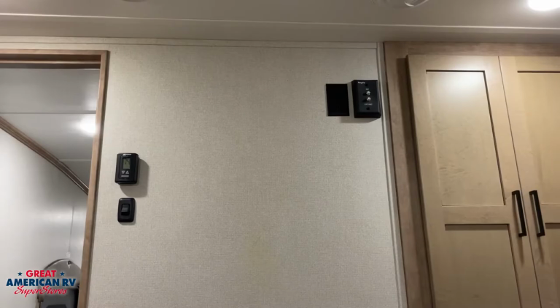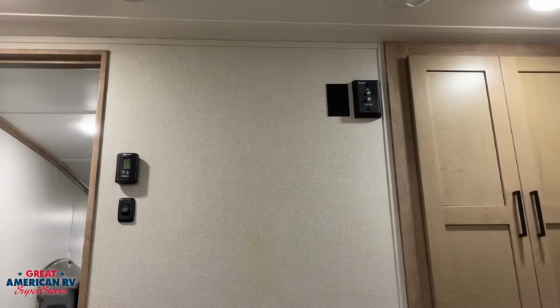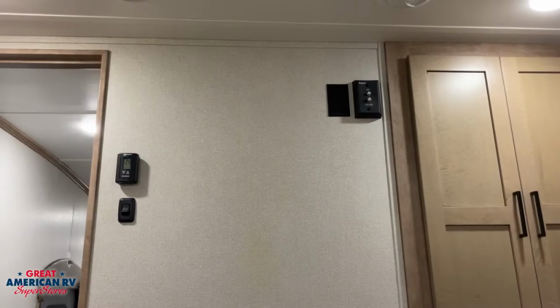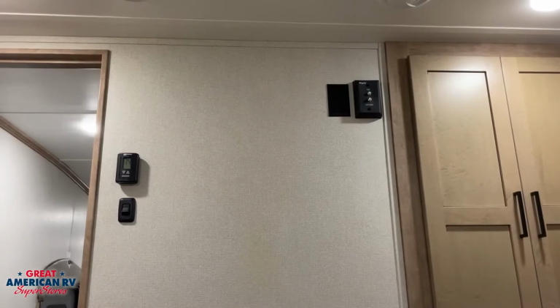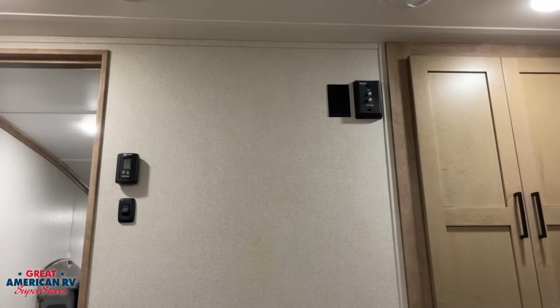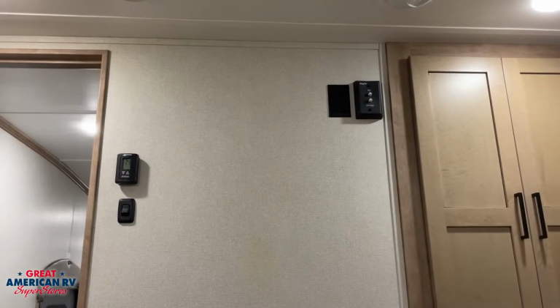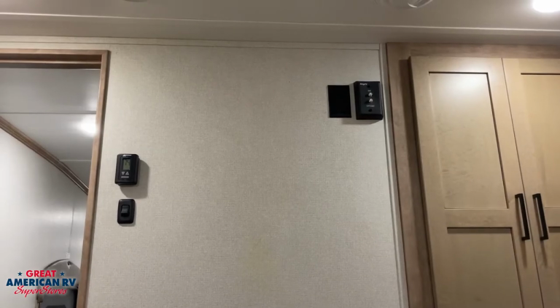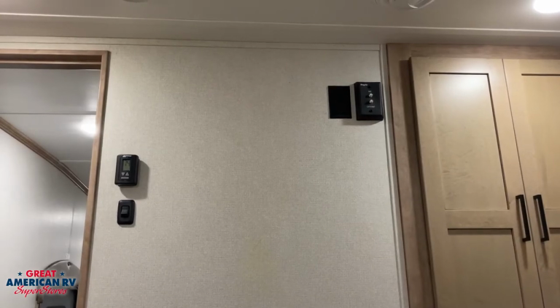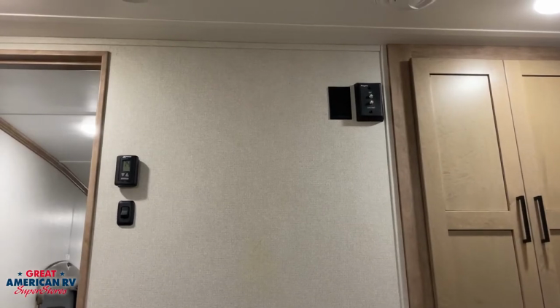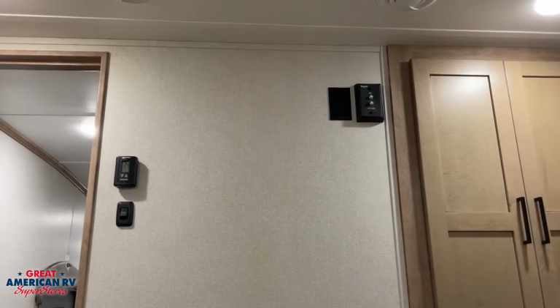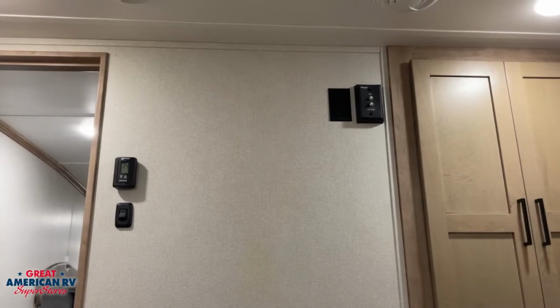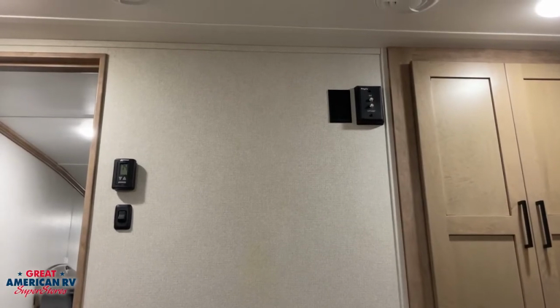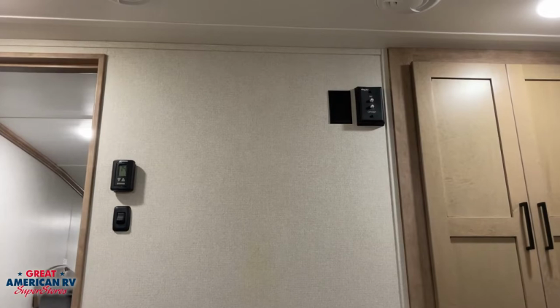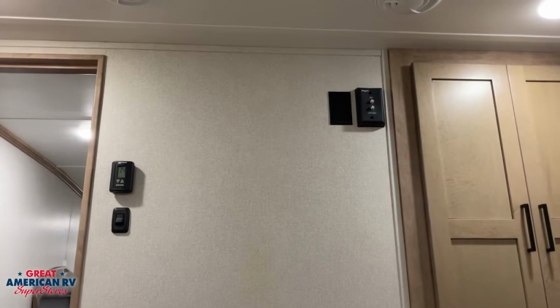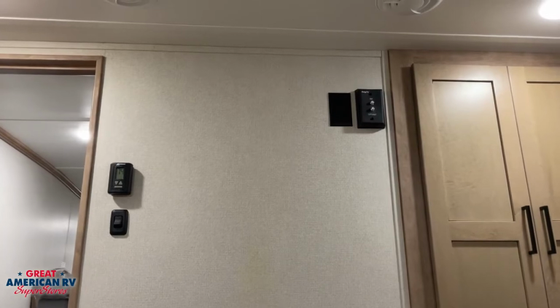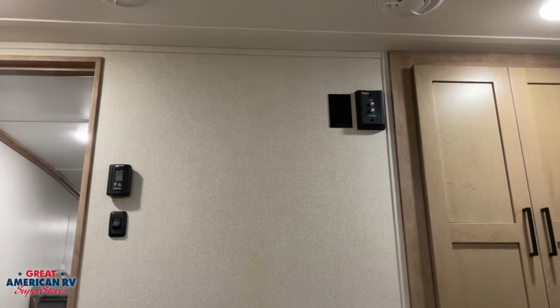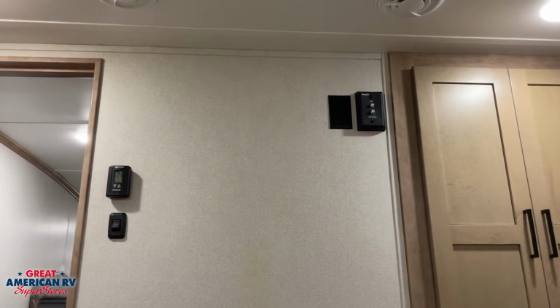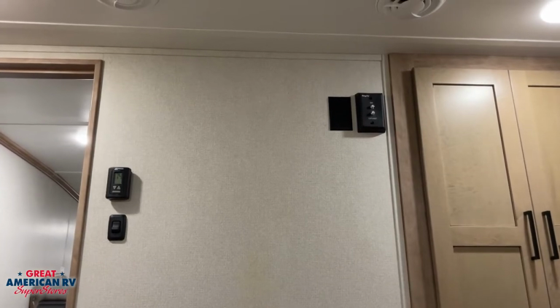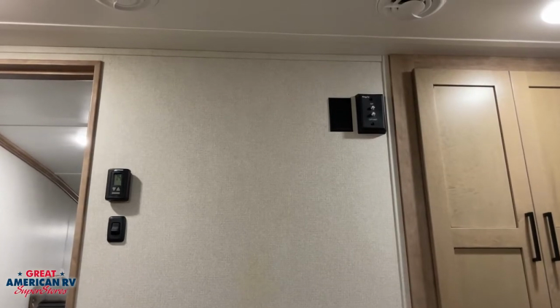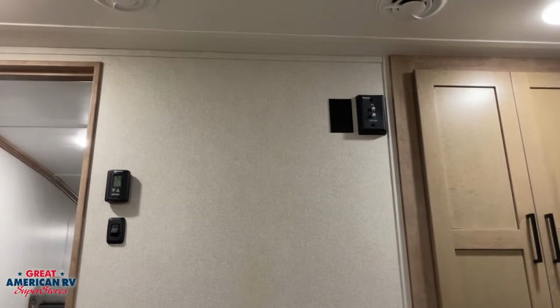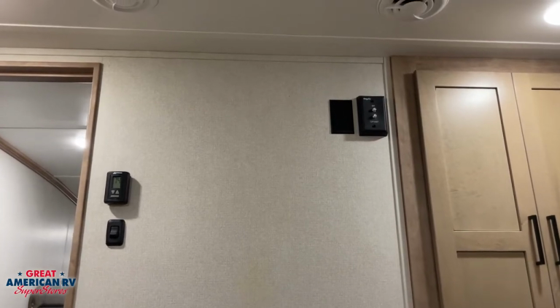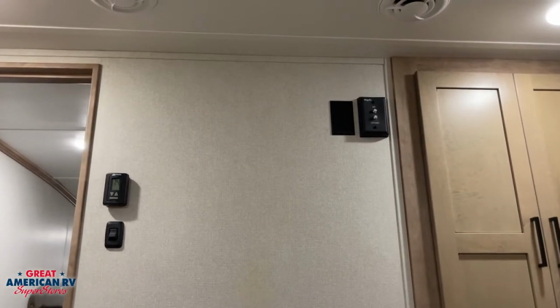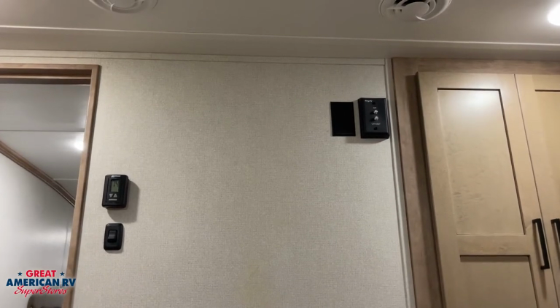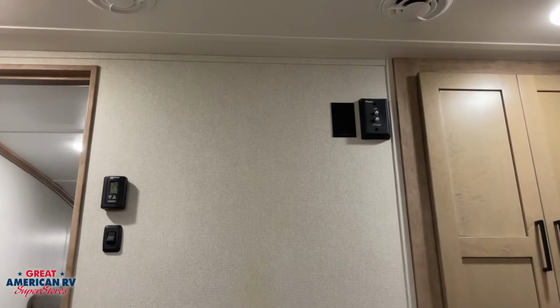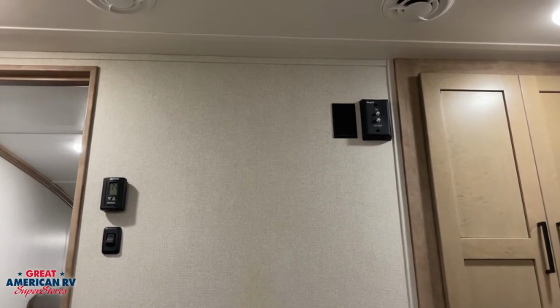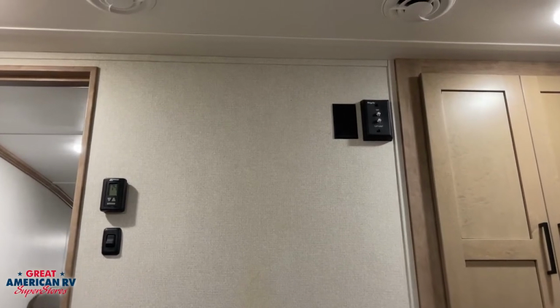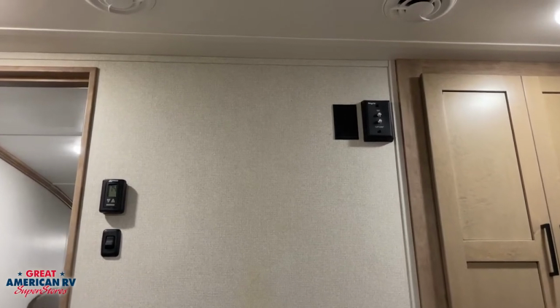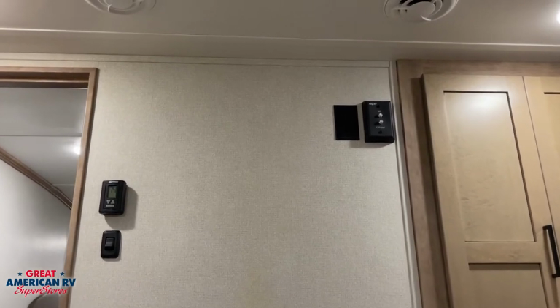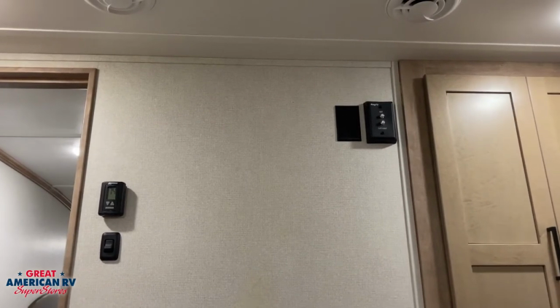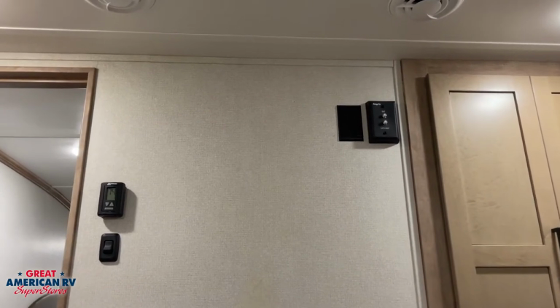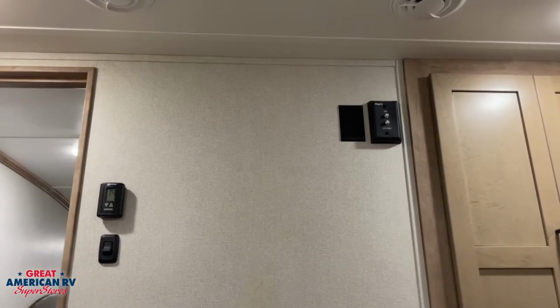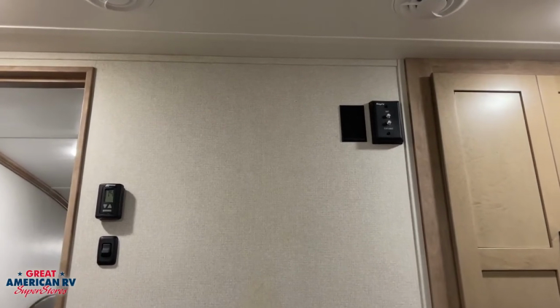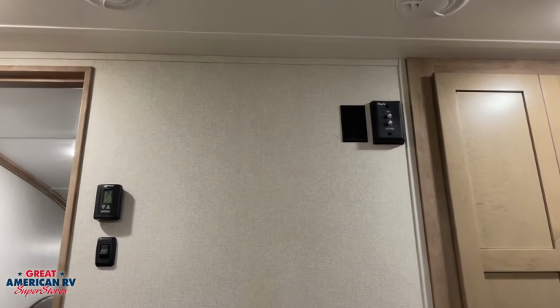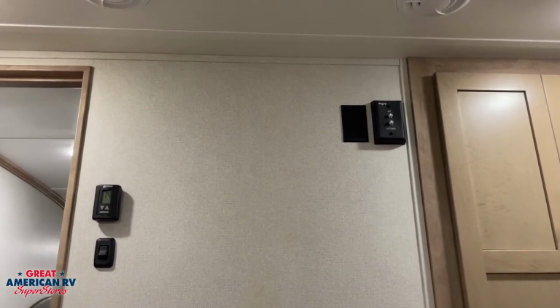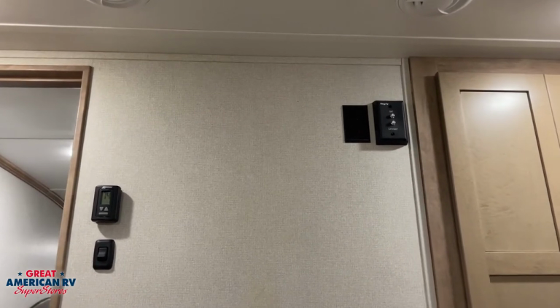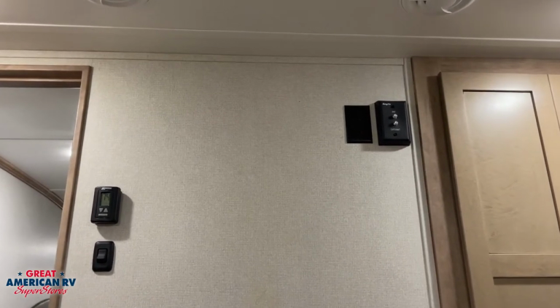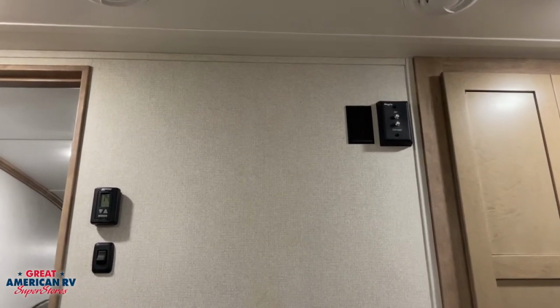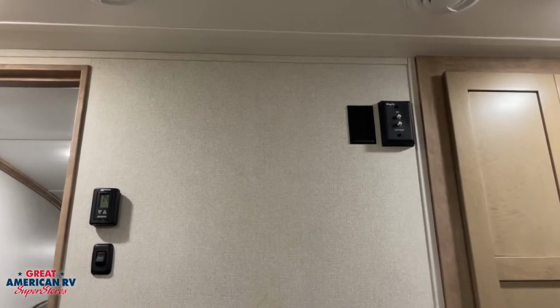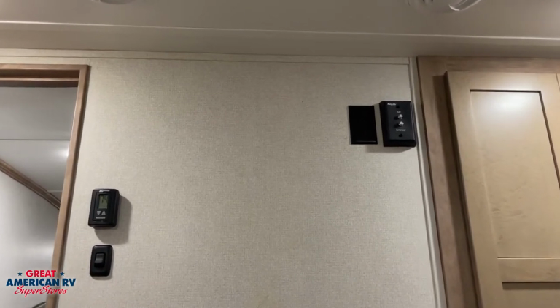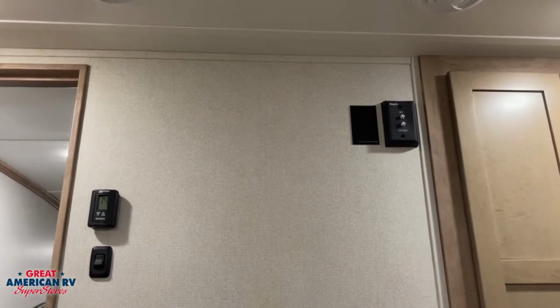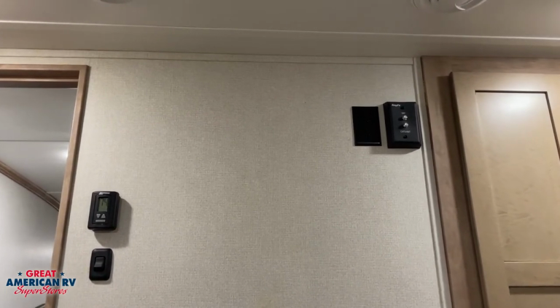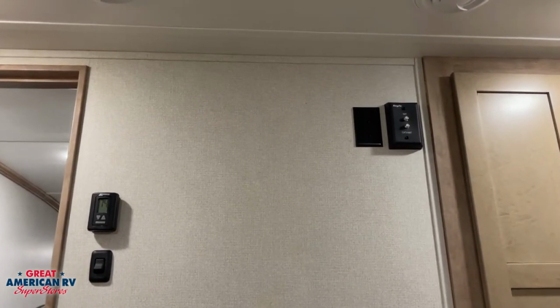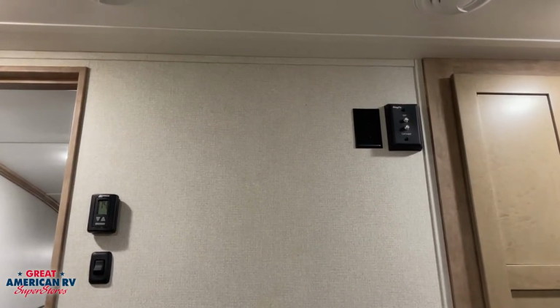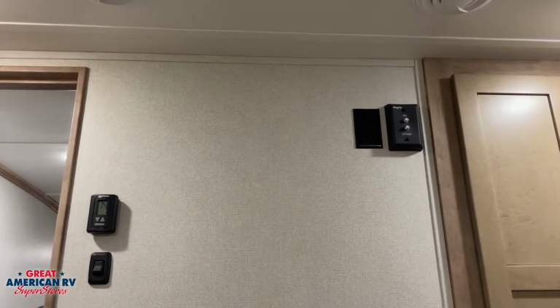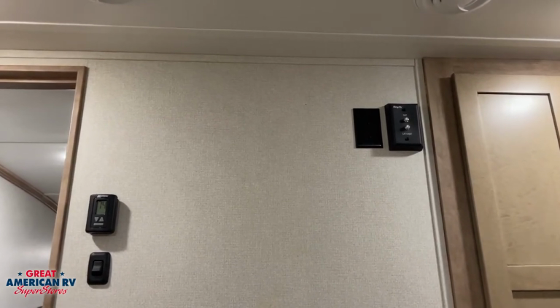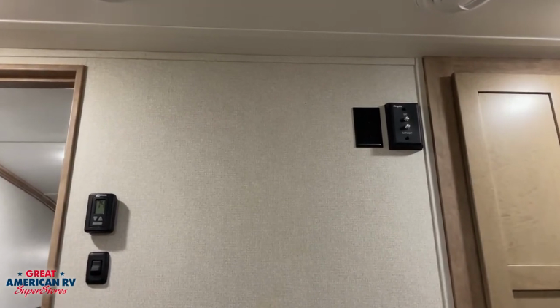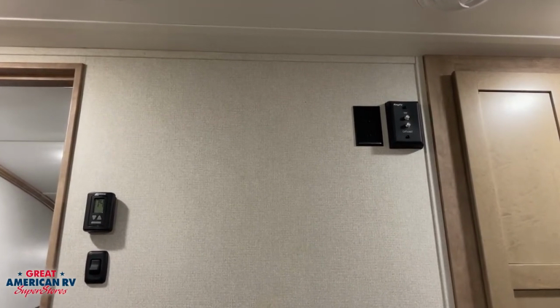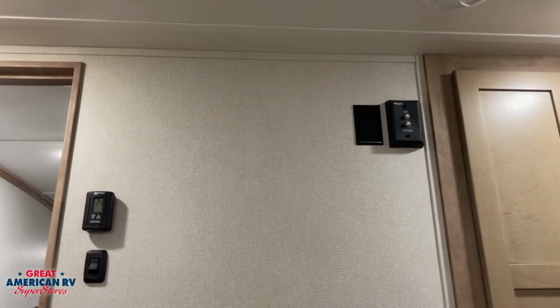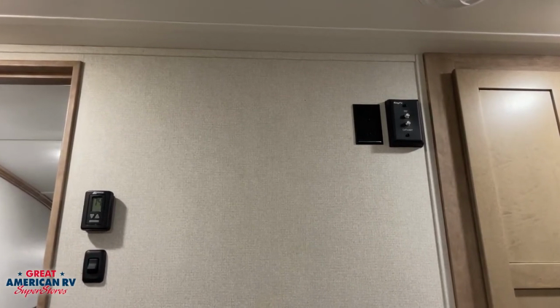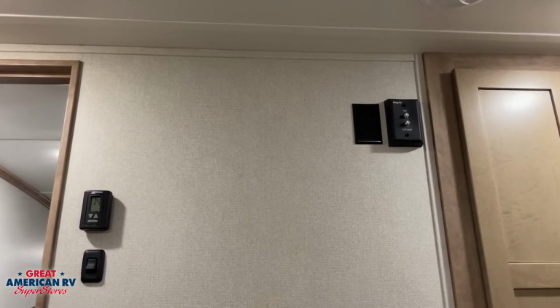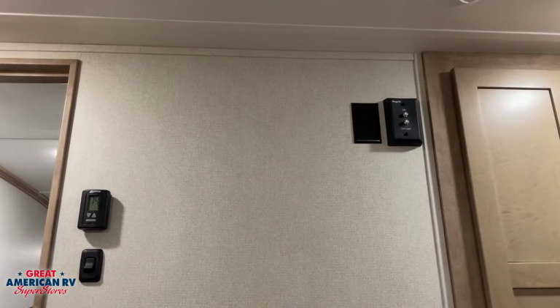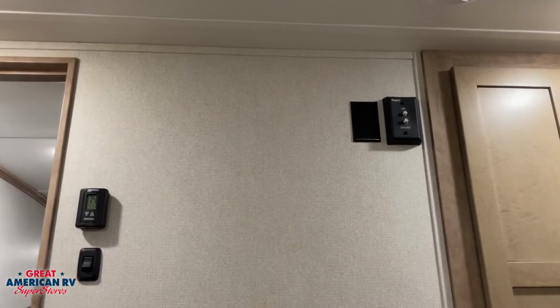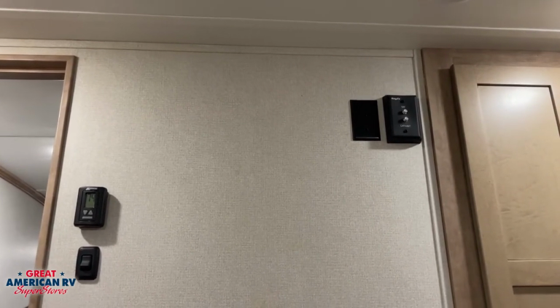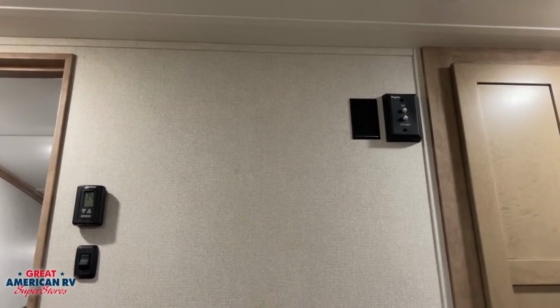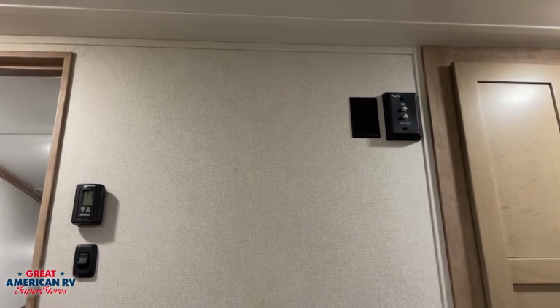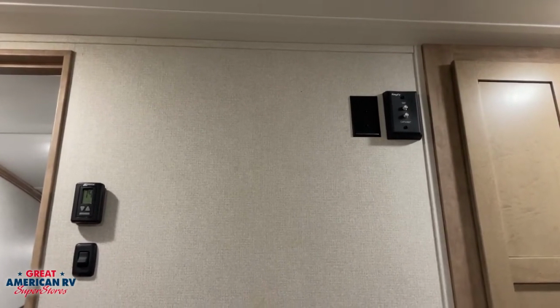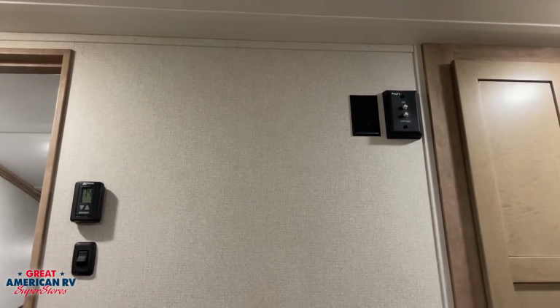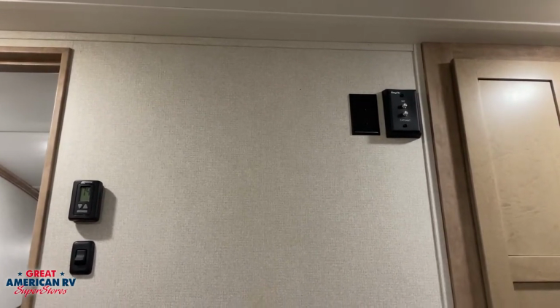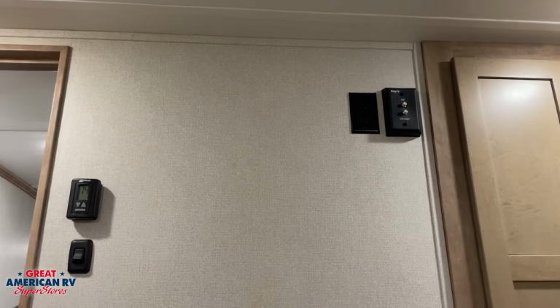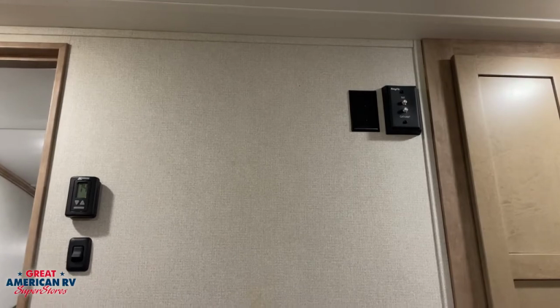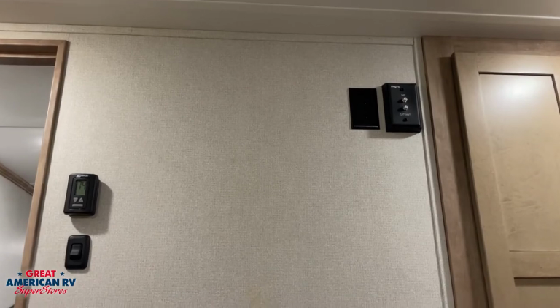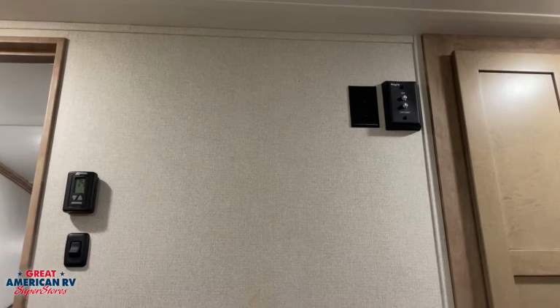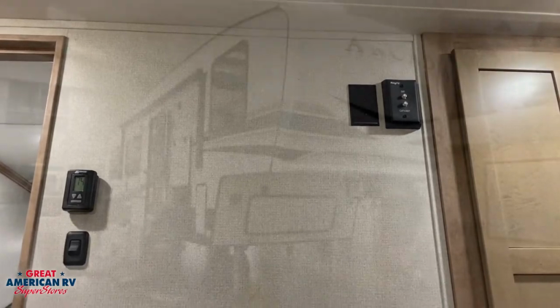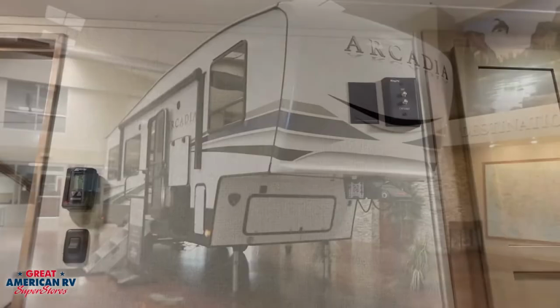Also in our bedroom area, we have the option to add a TV, along with Key TV, cable, antenna, and satellite system.